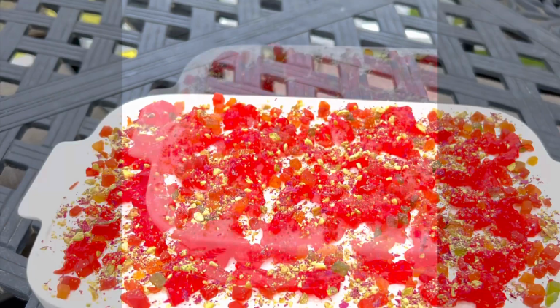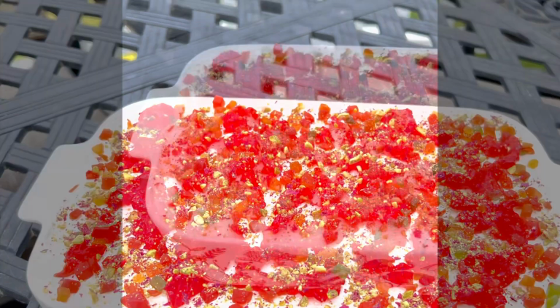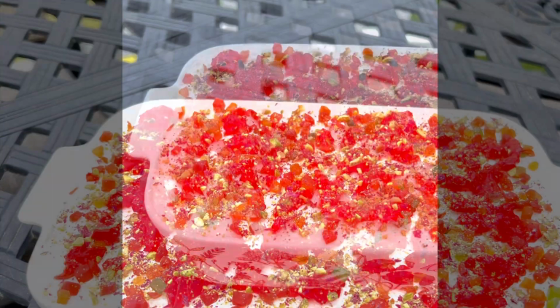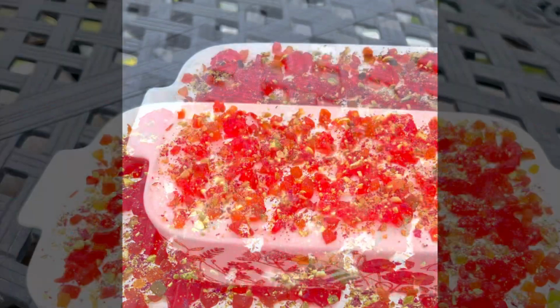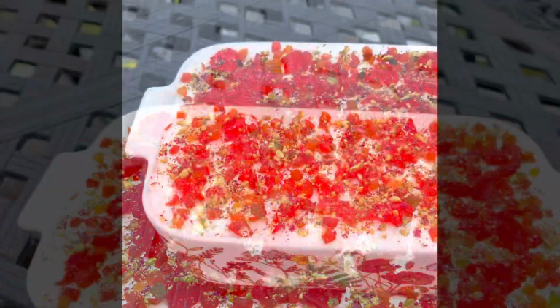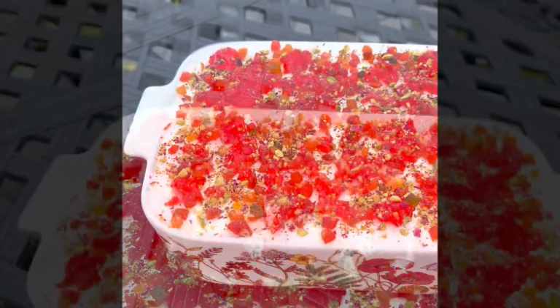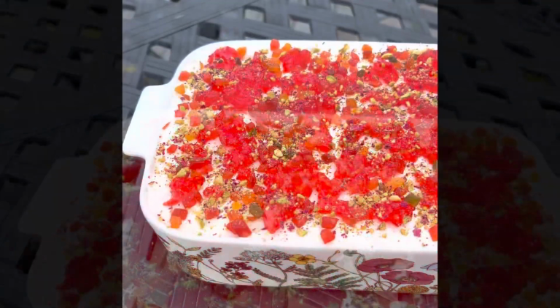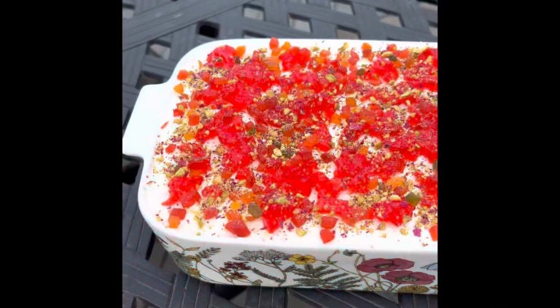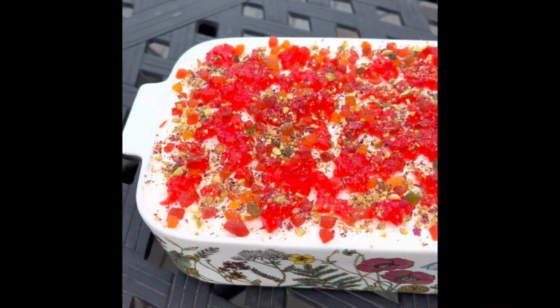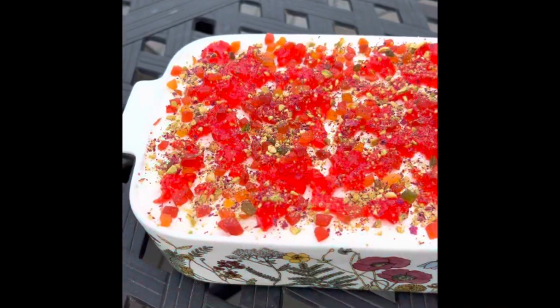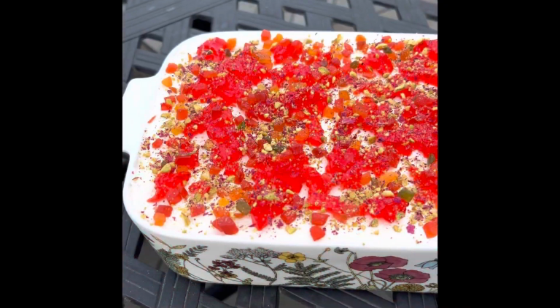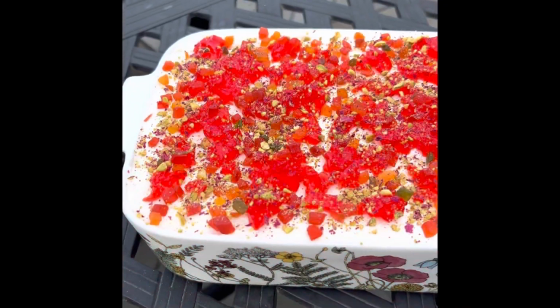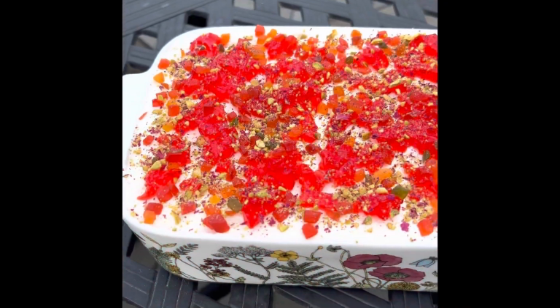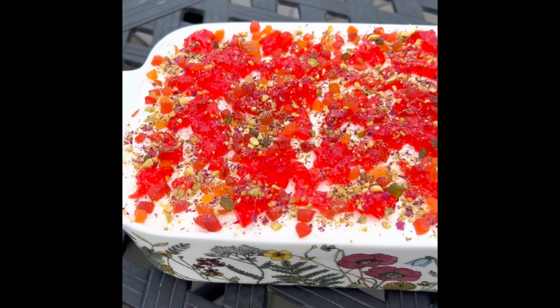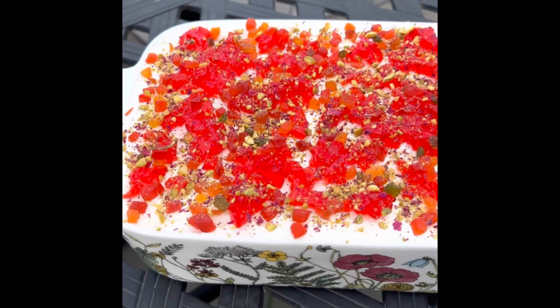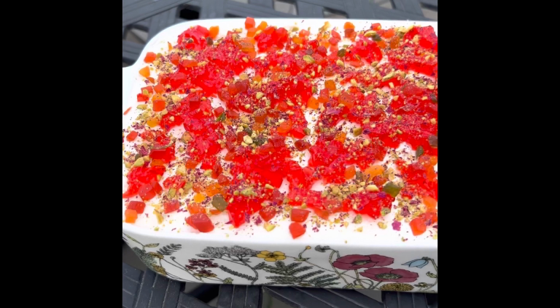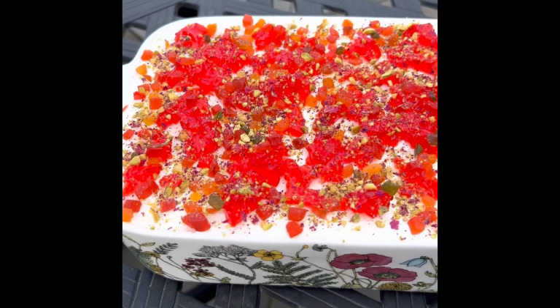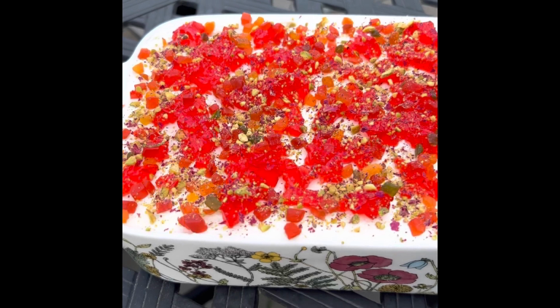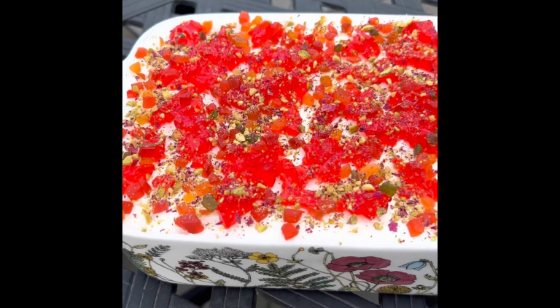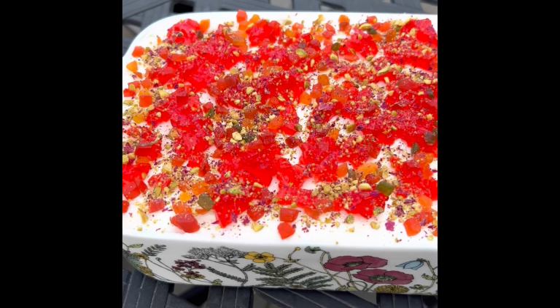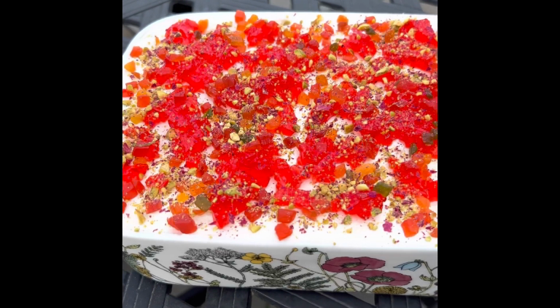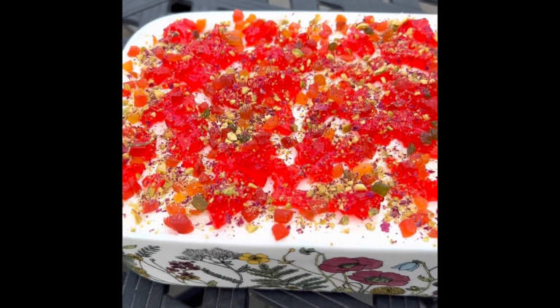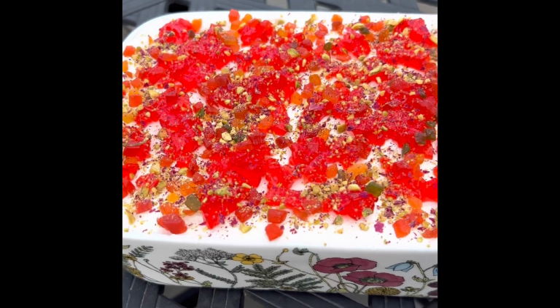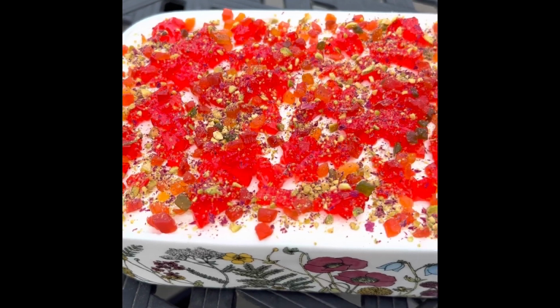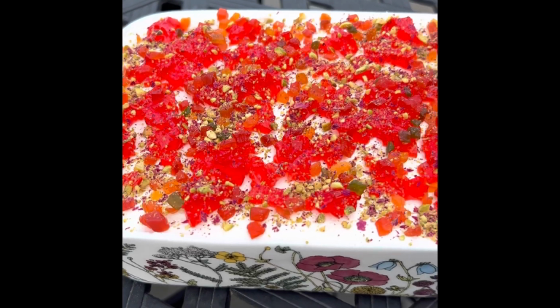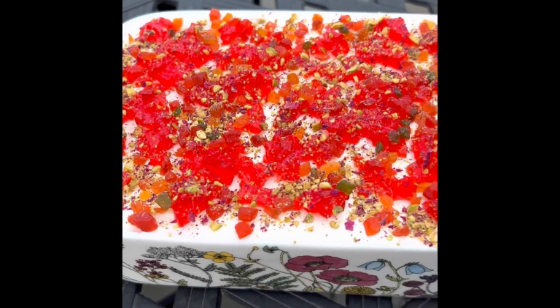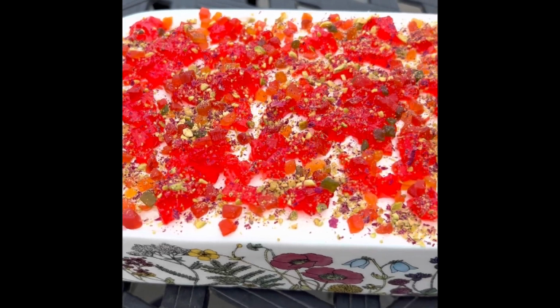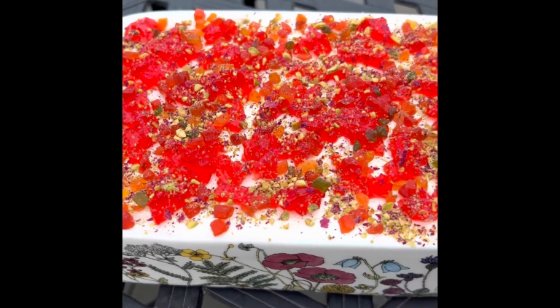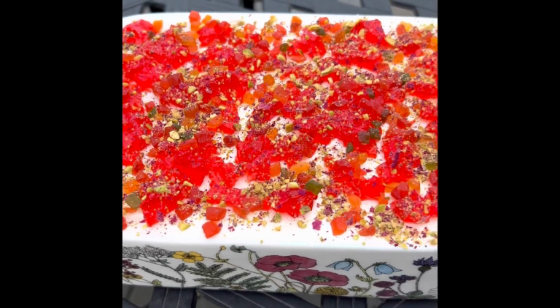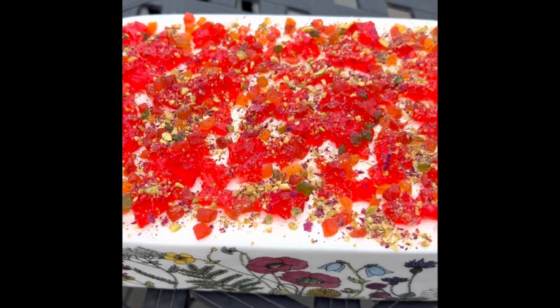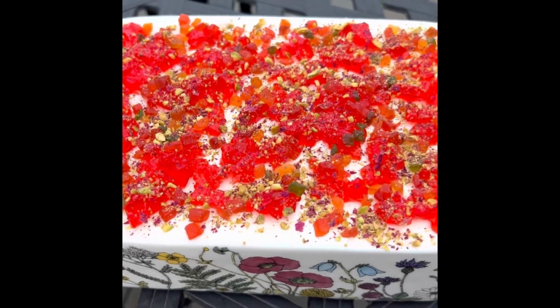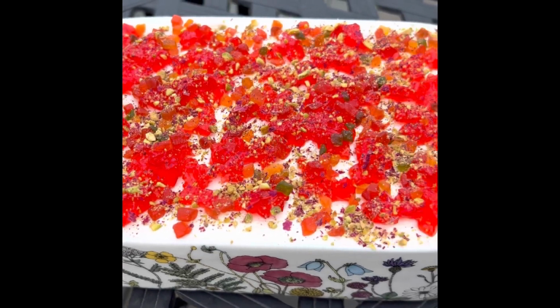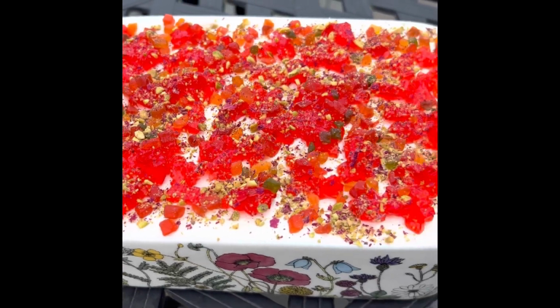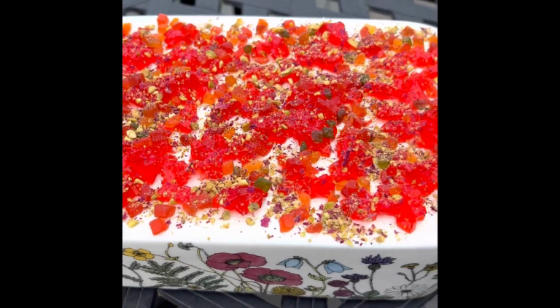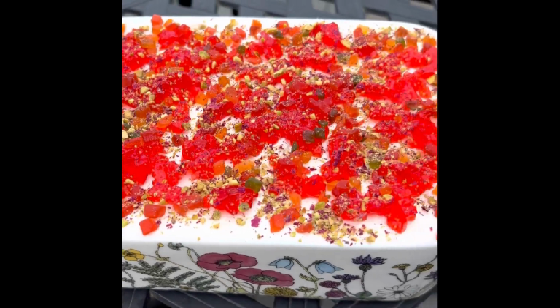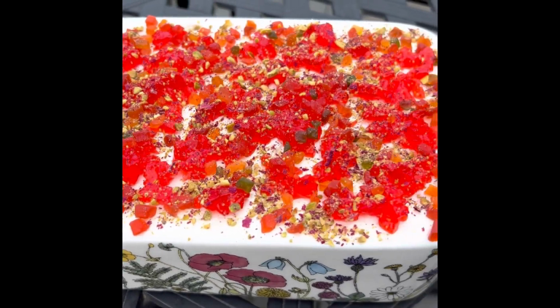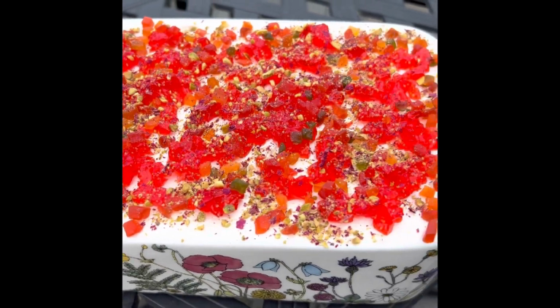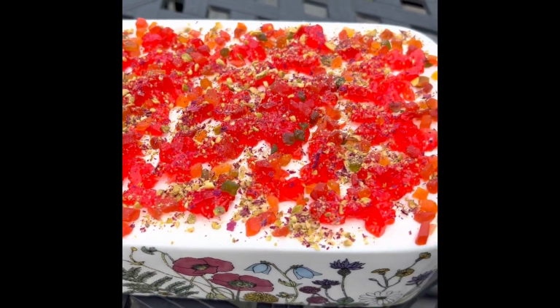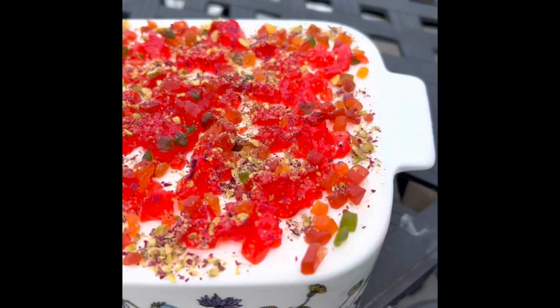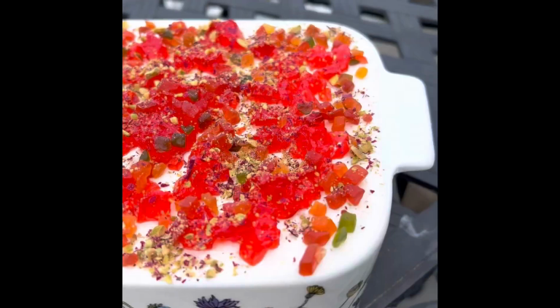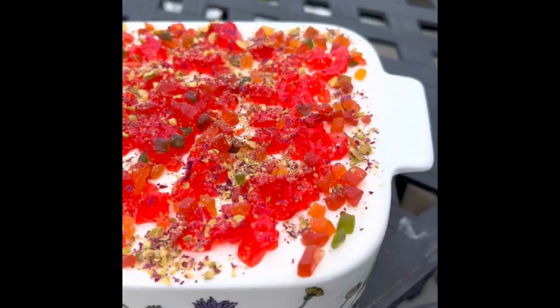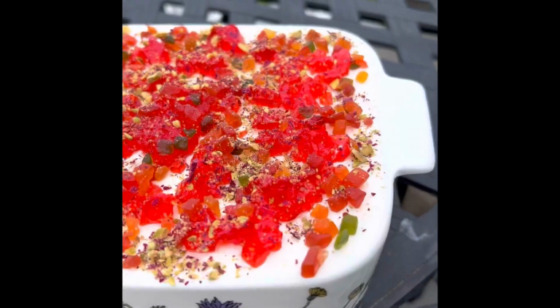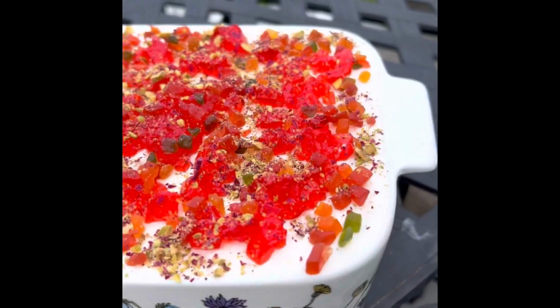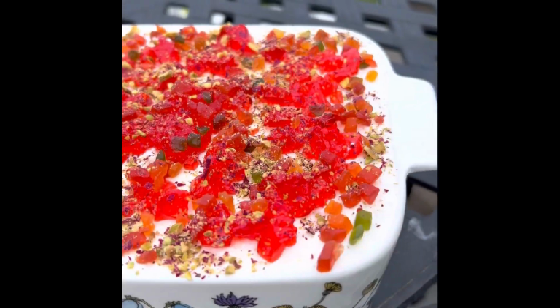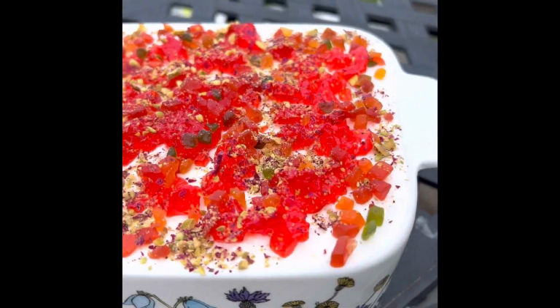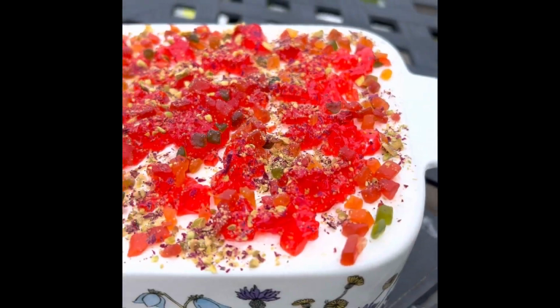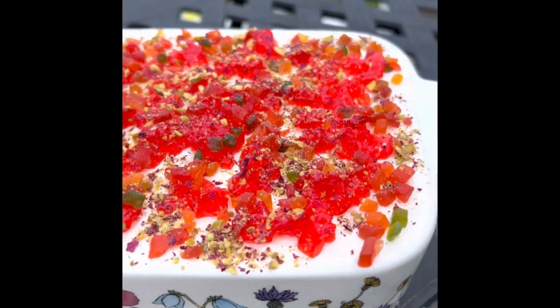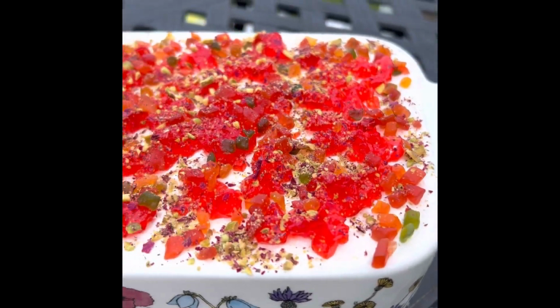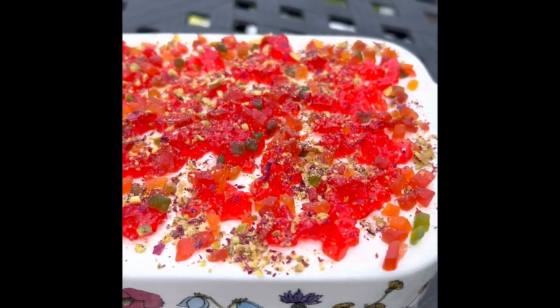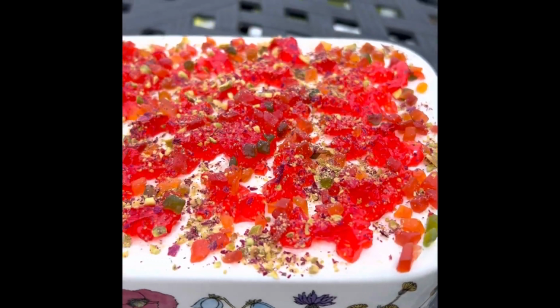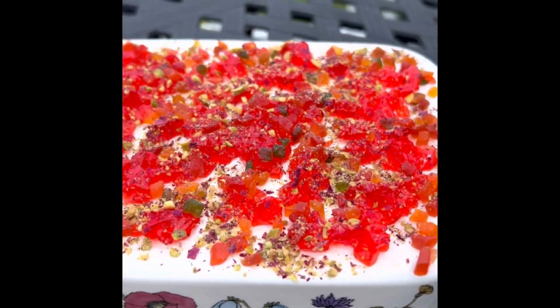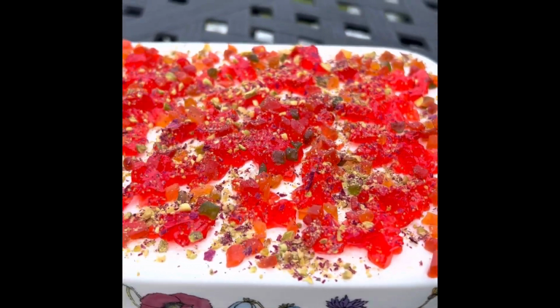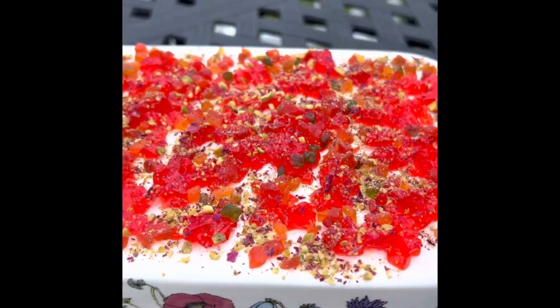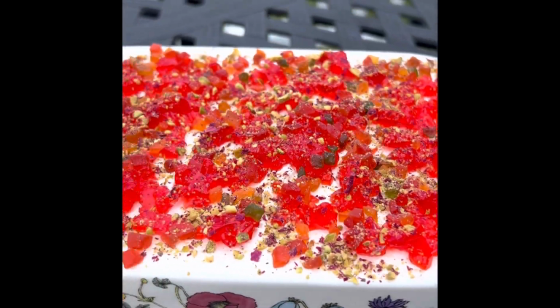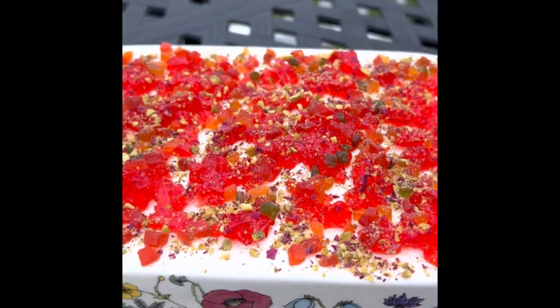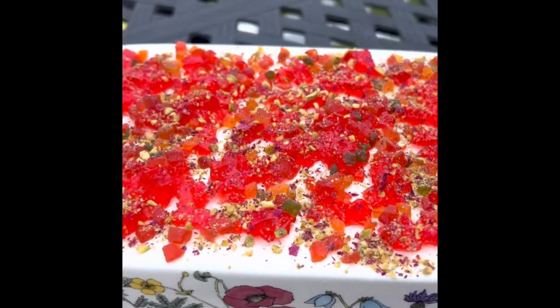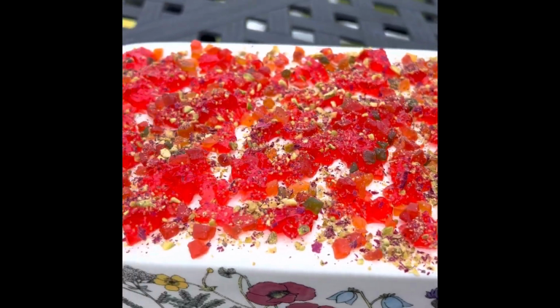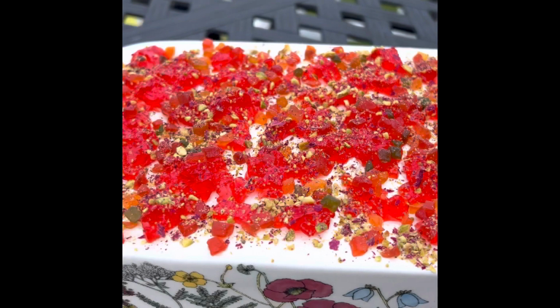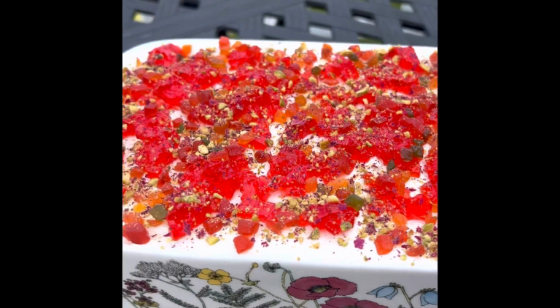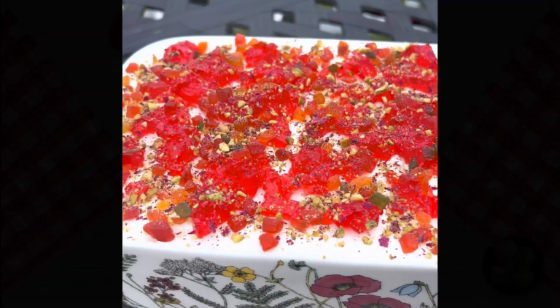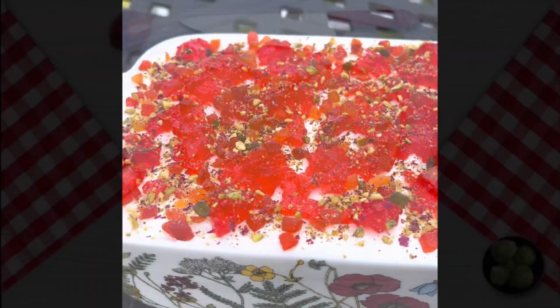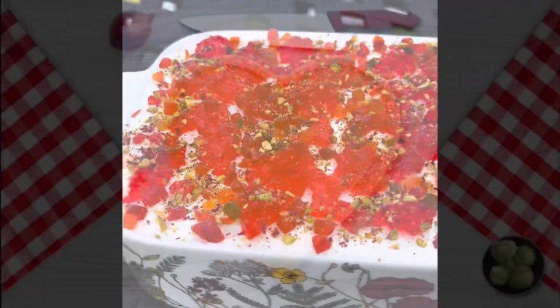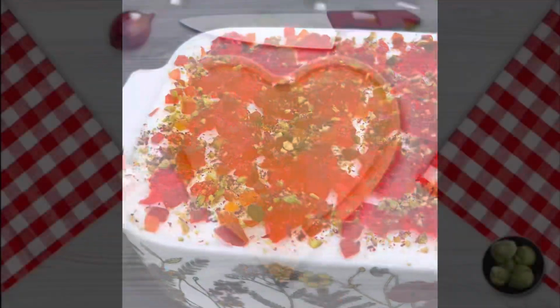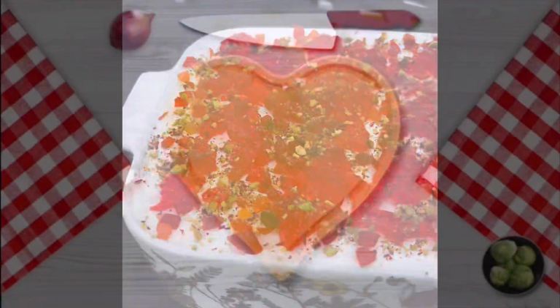Look at this beautiful summer dessert called tiramisu in falooda flavor.